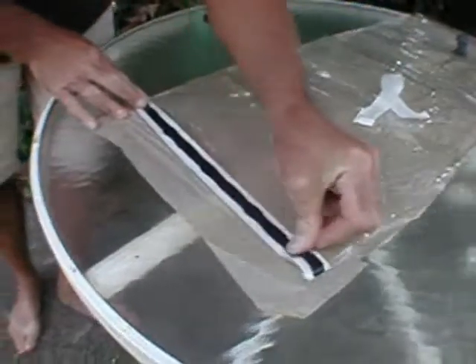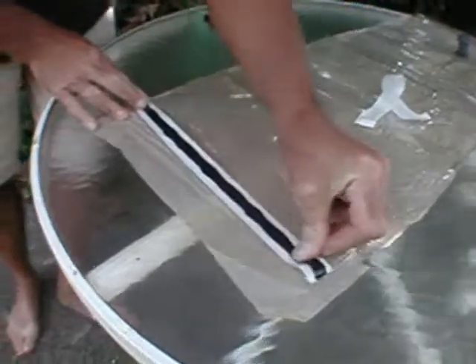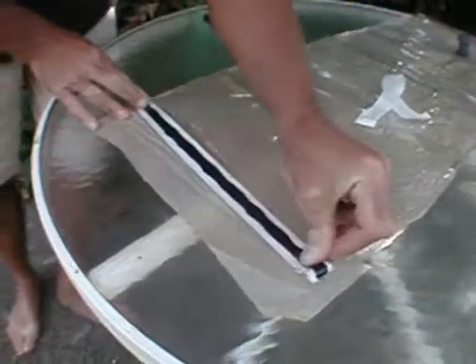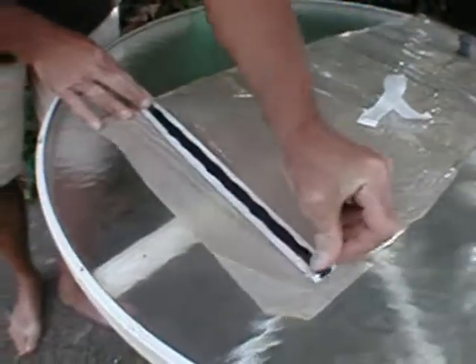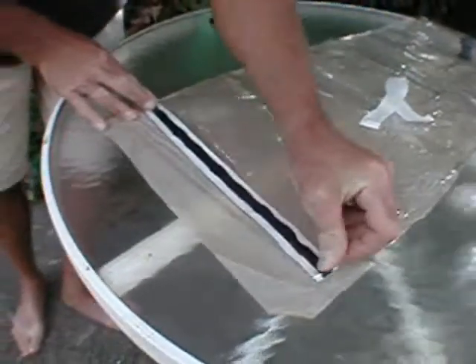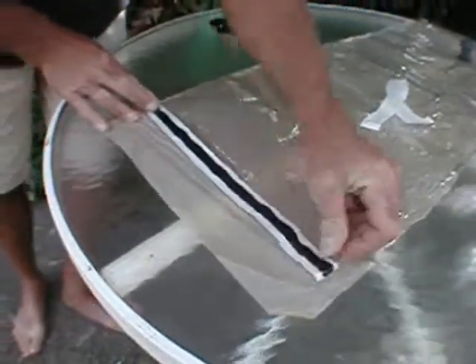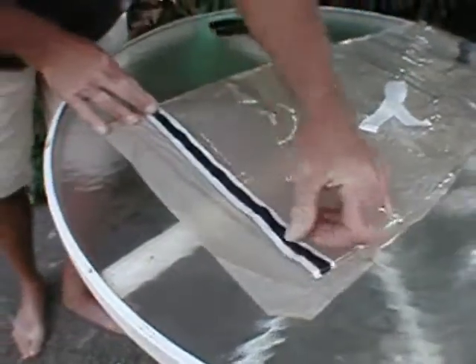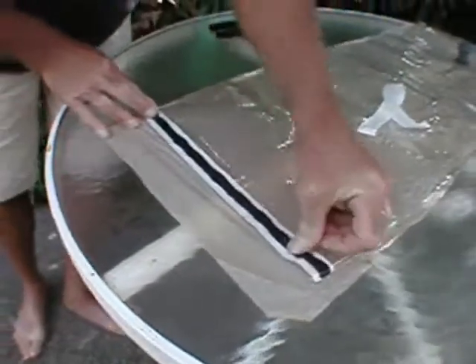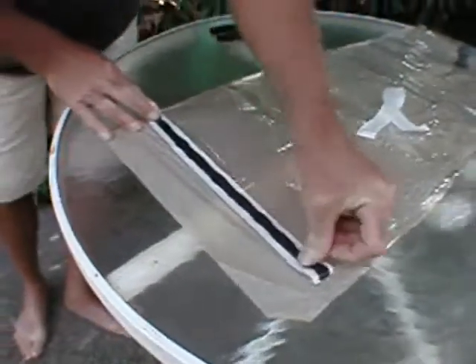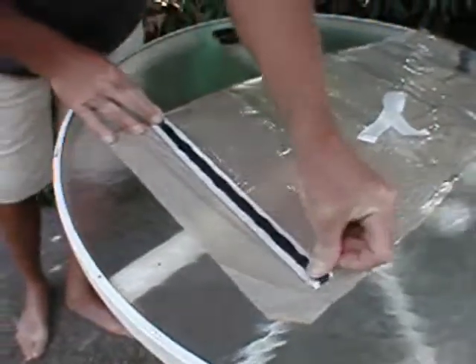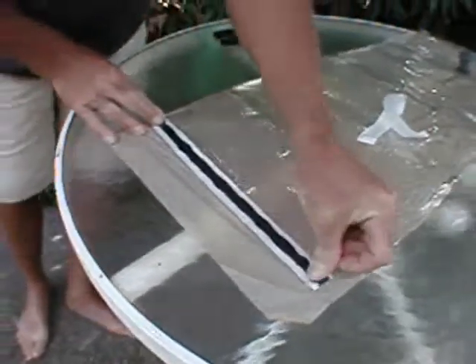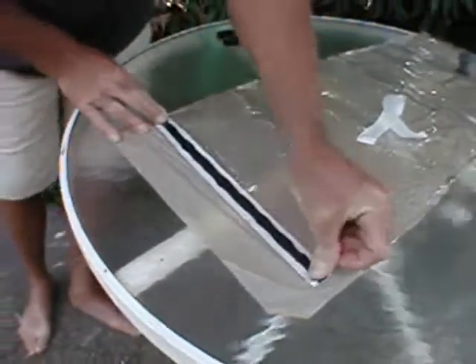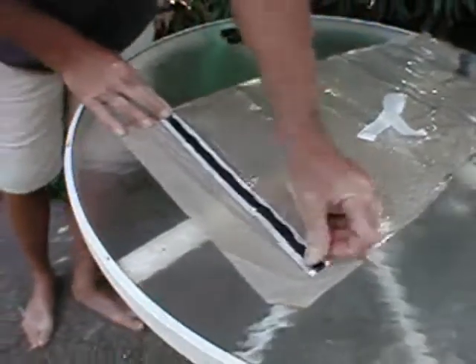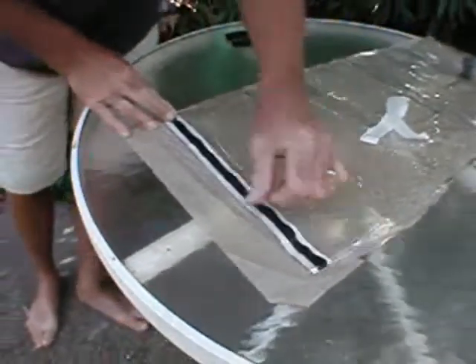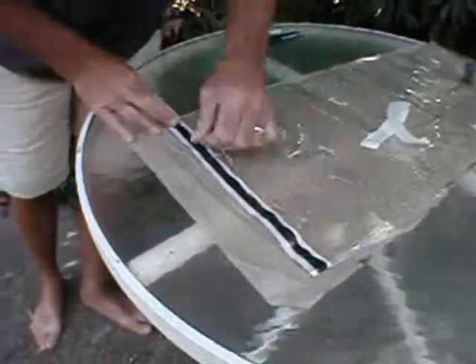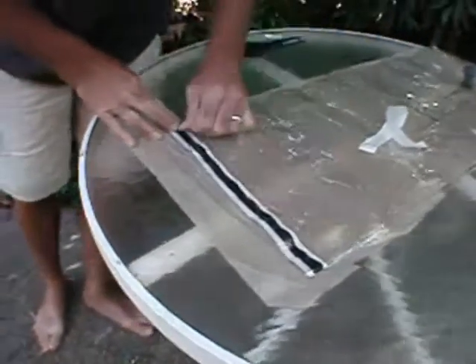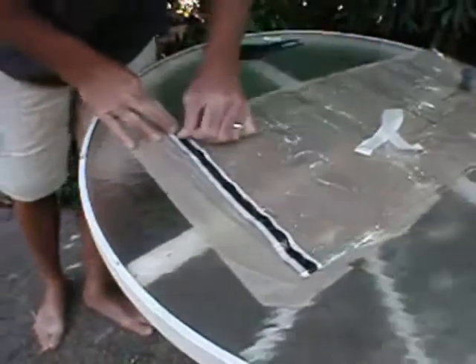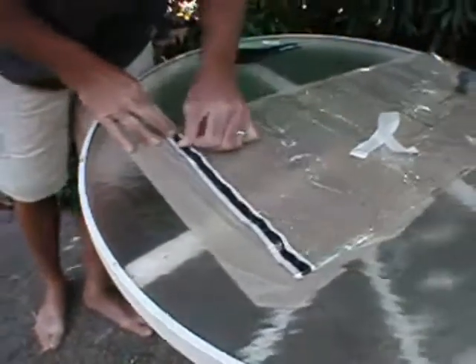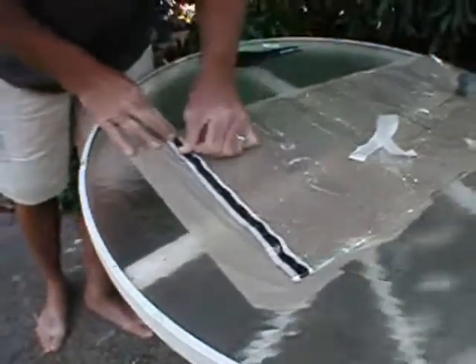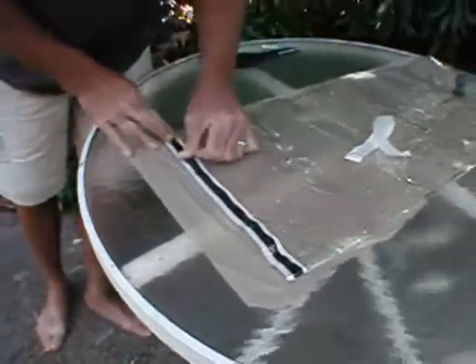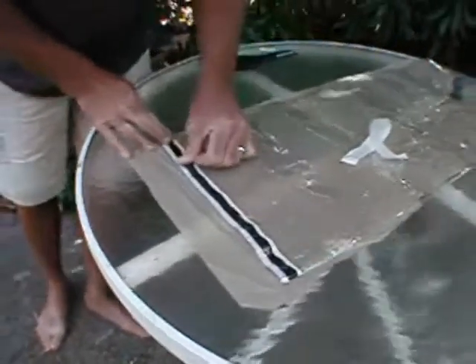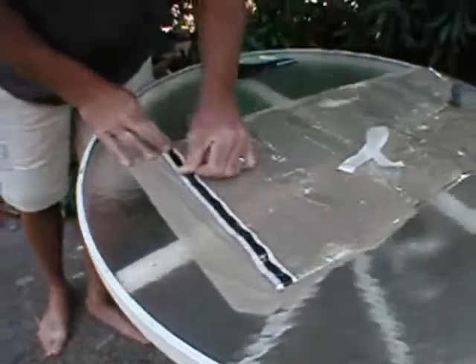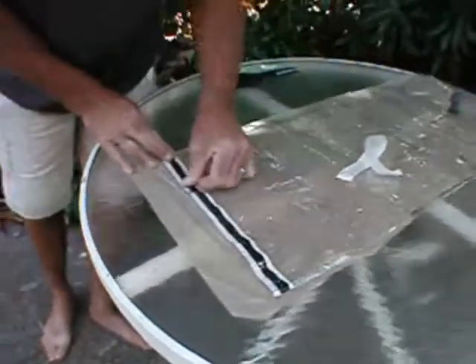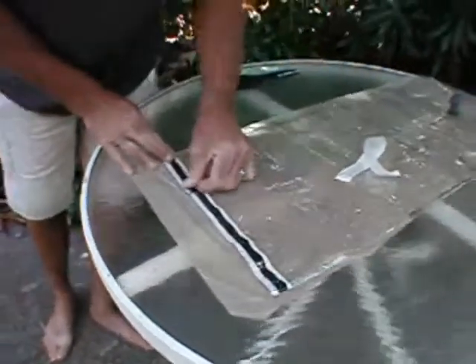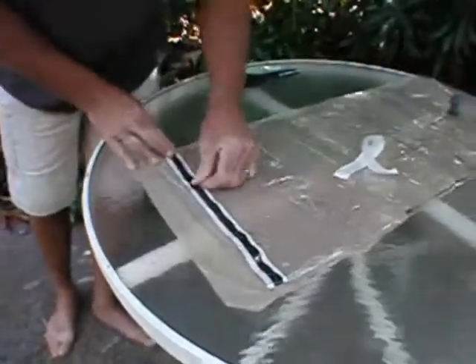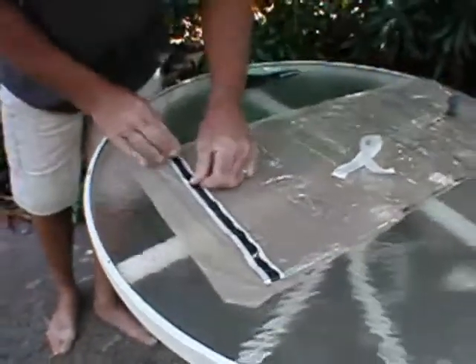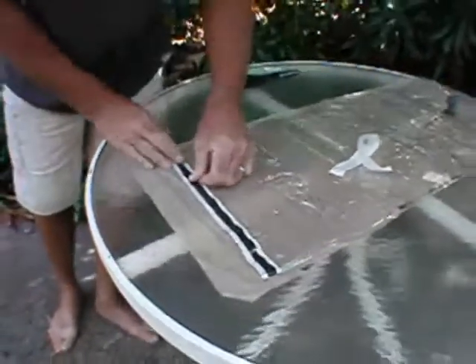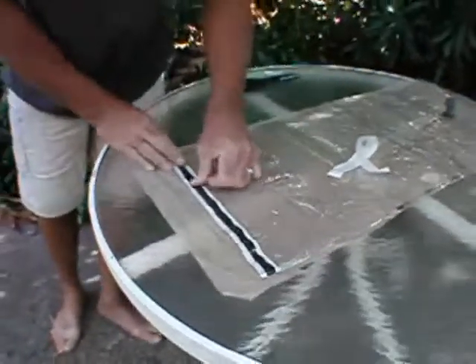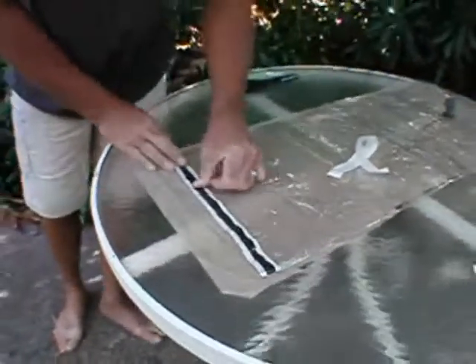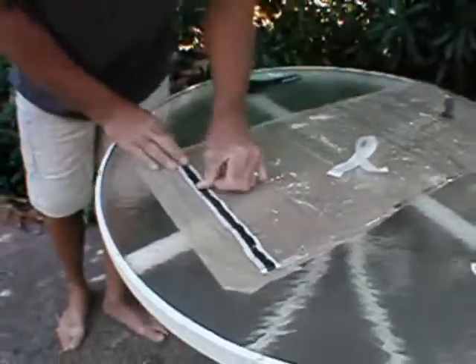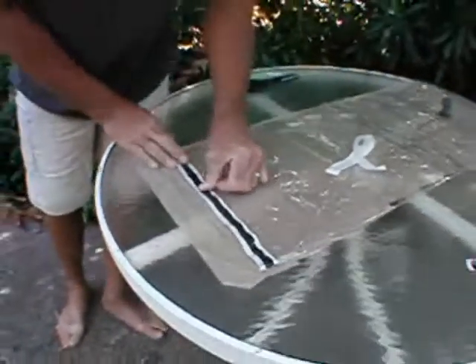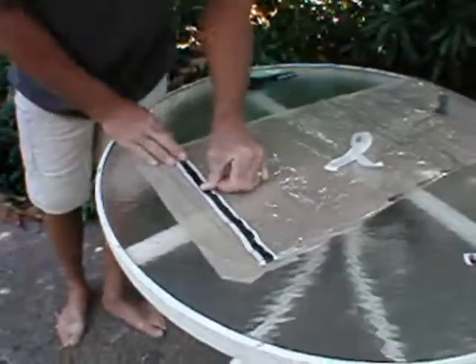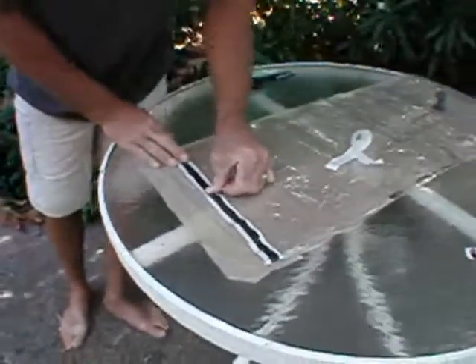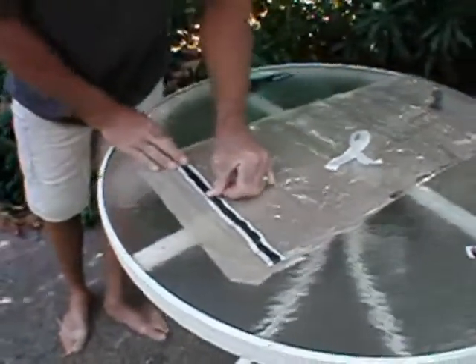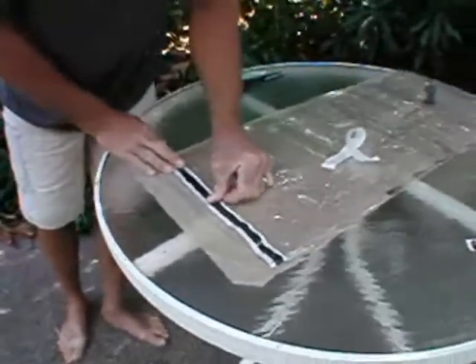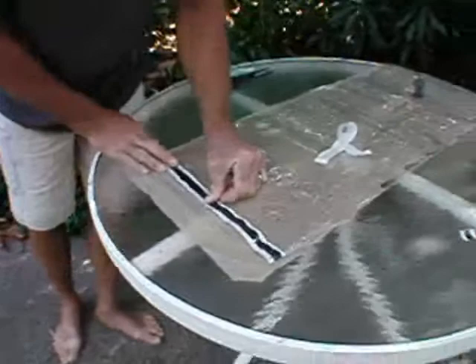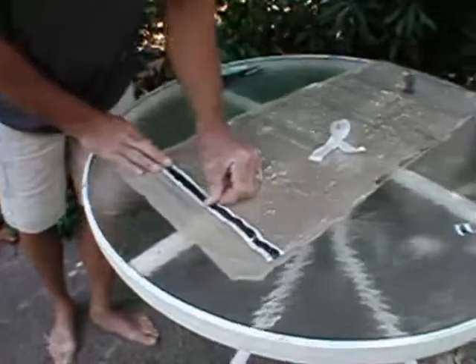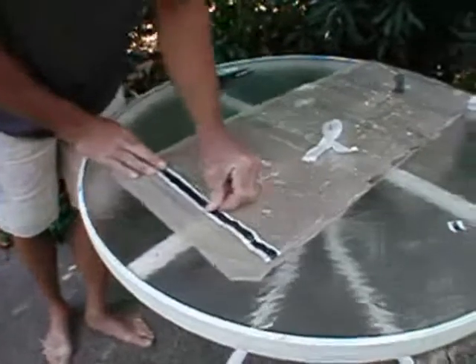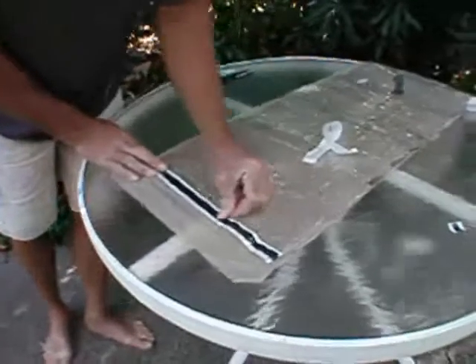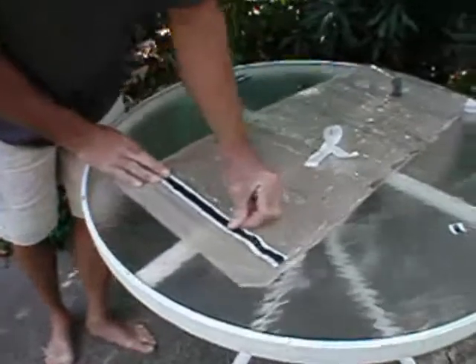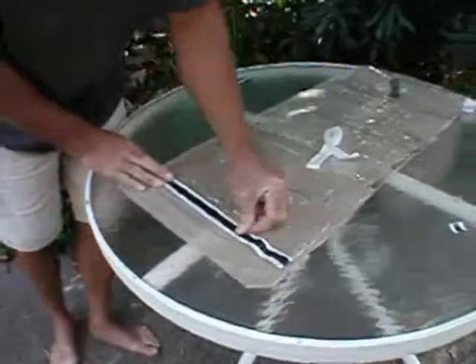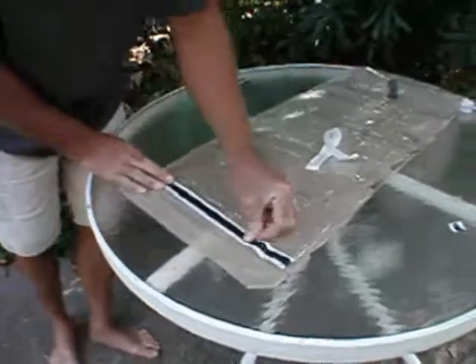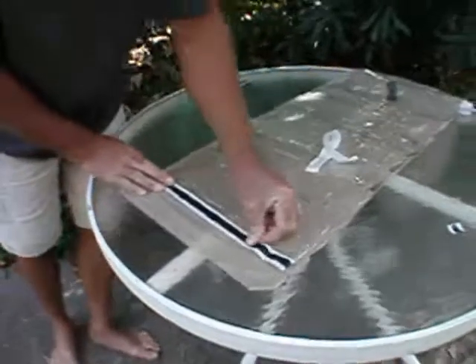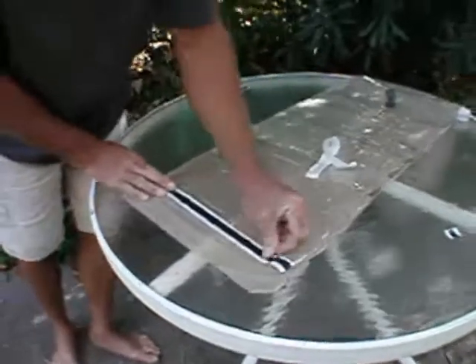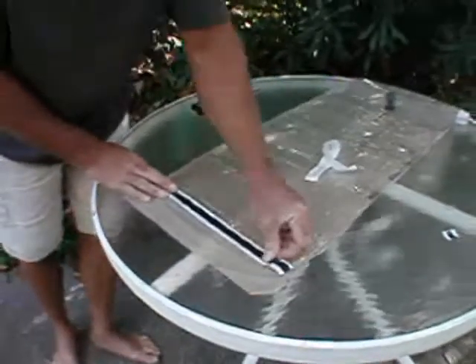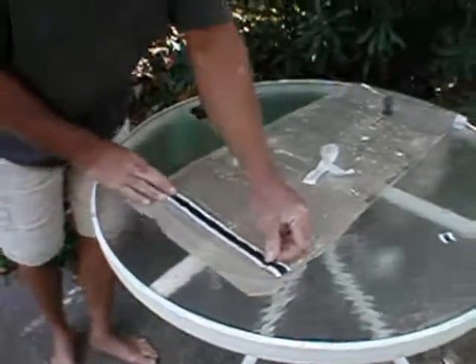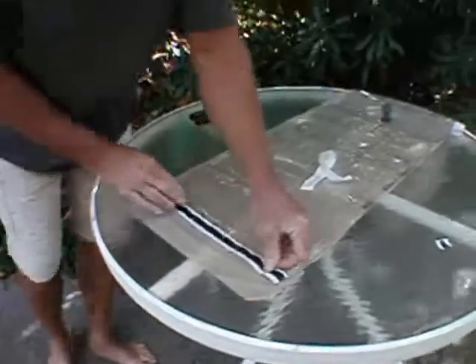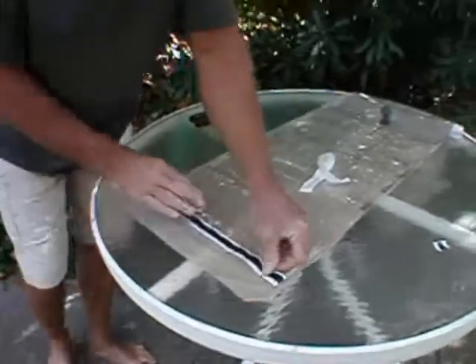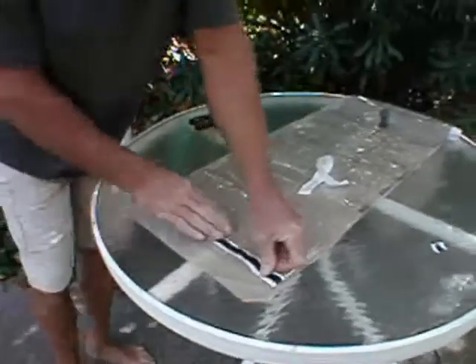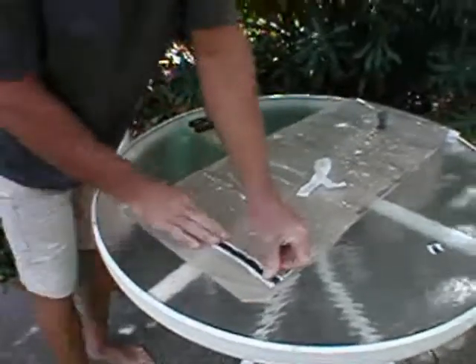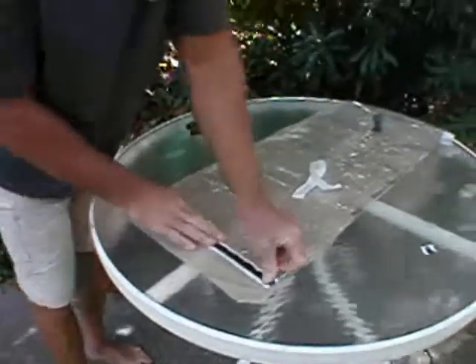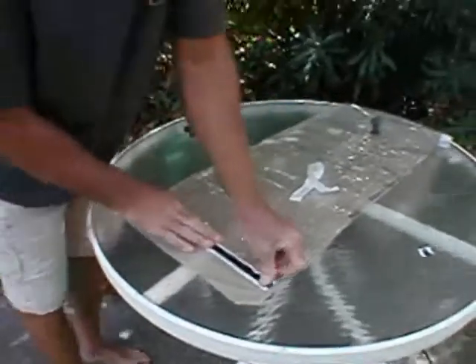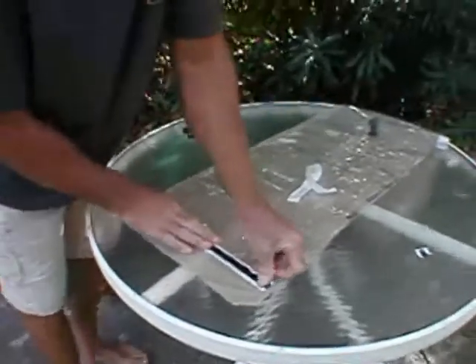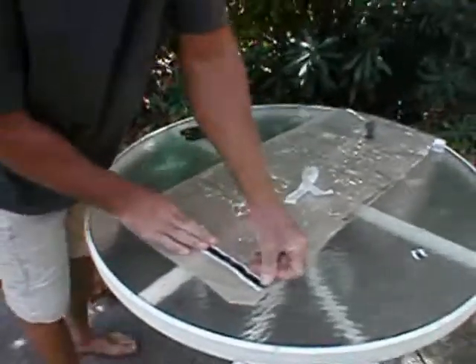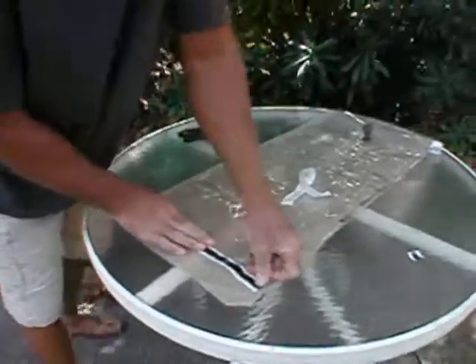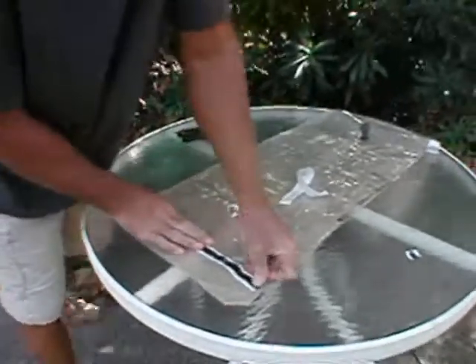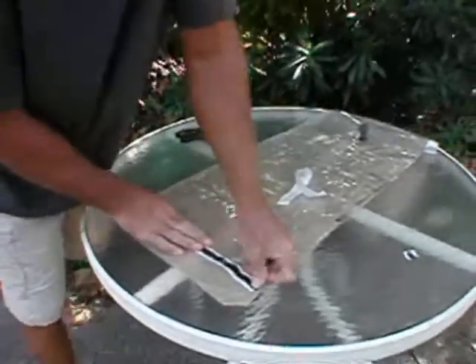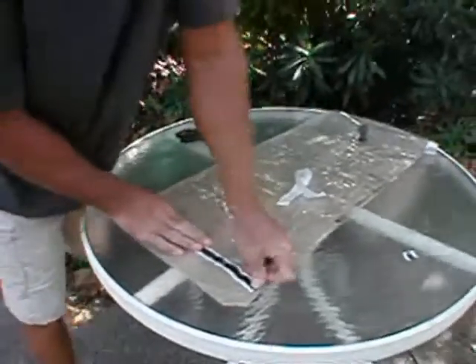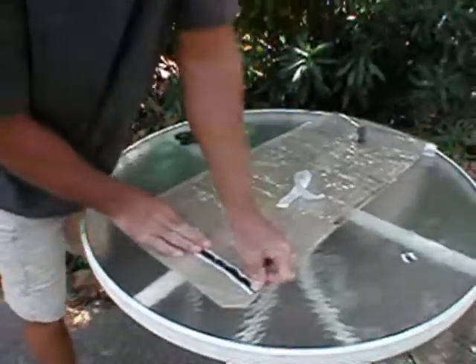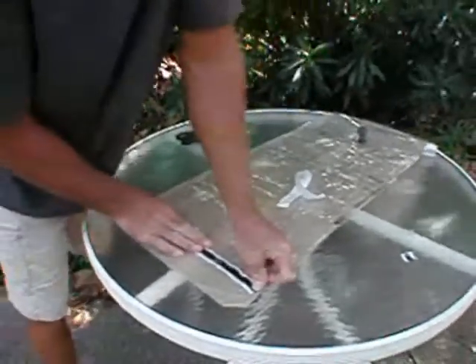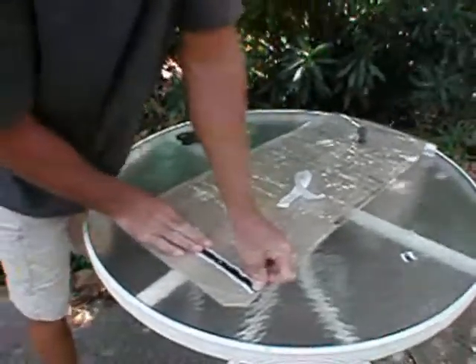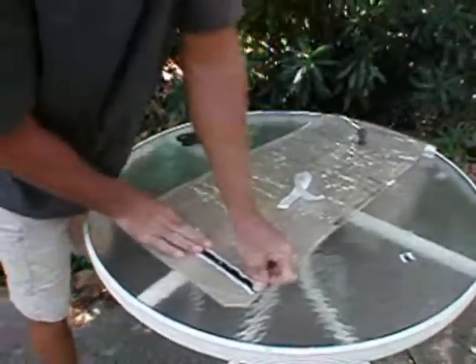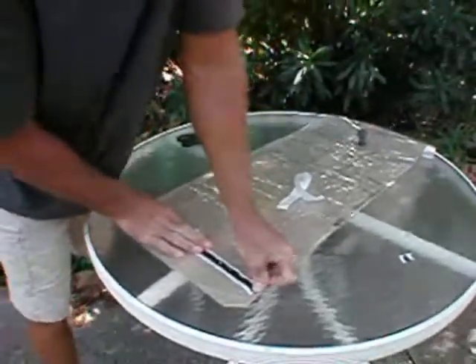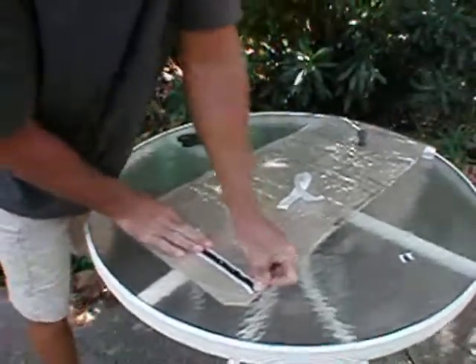Remember to force the sealant tape into the beaded edge and make sure that the tape looks black along its length.